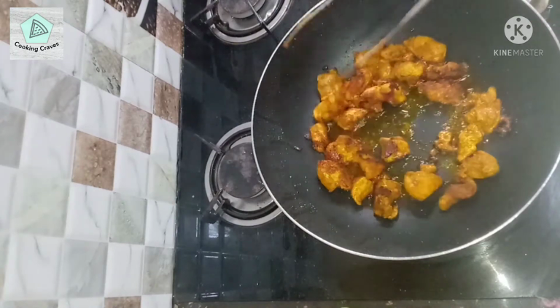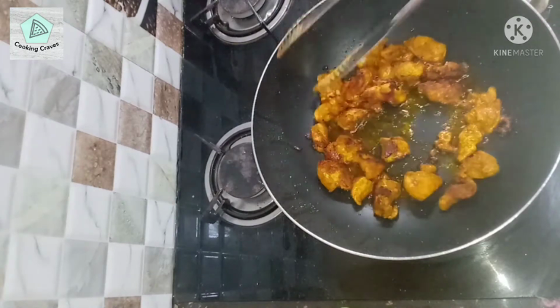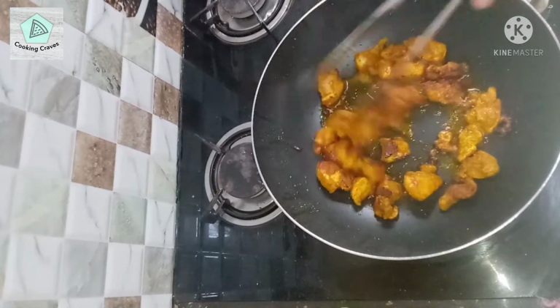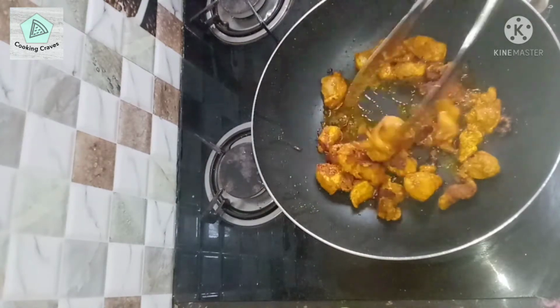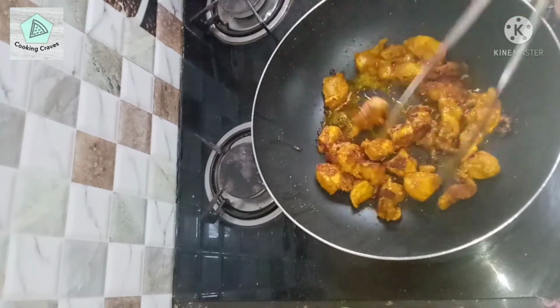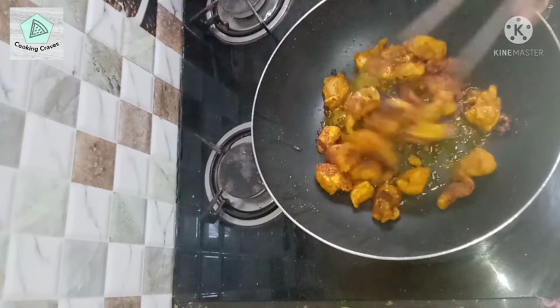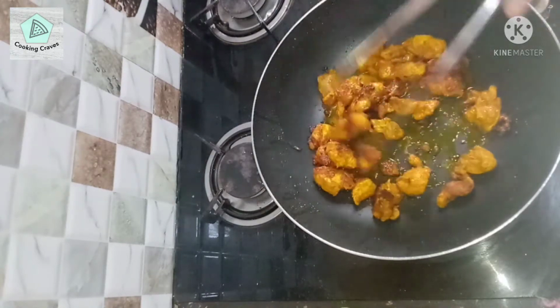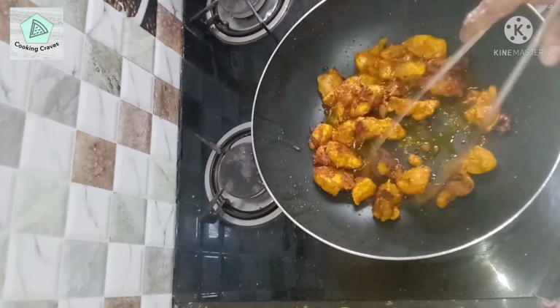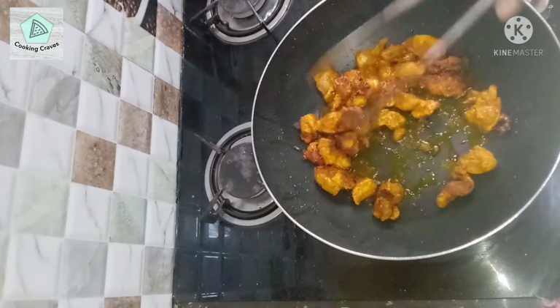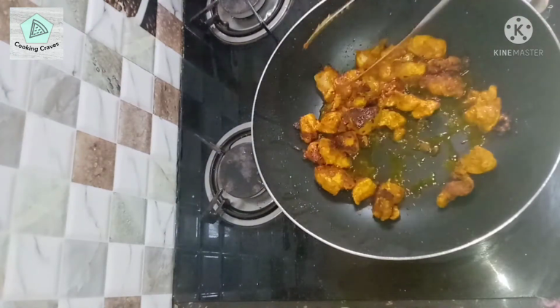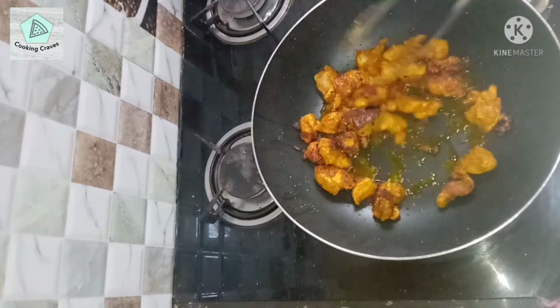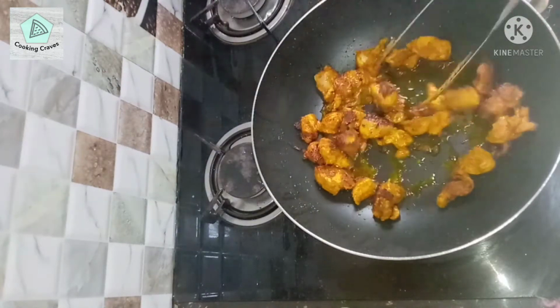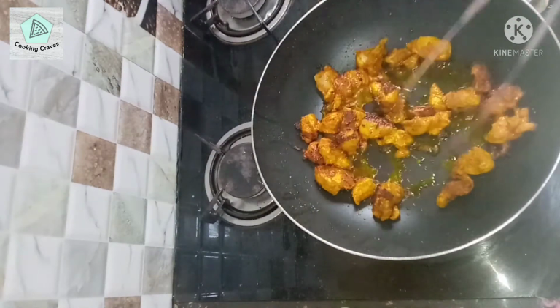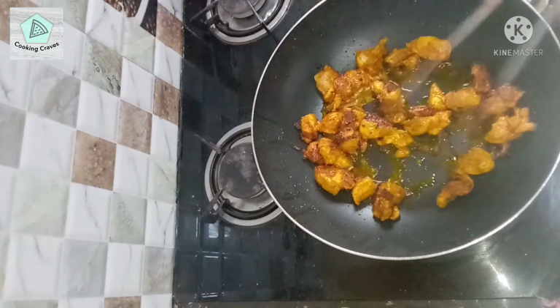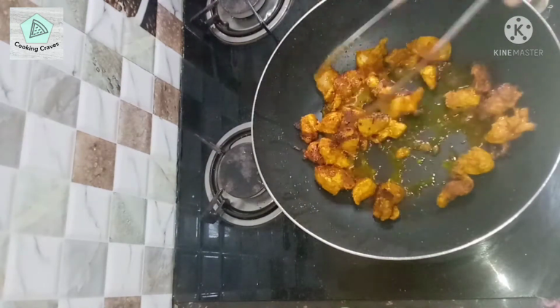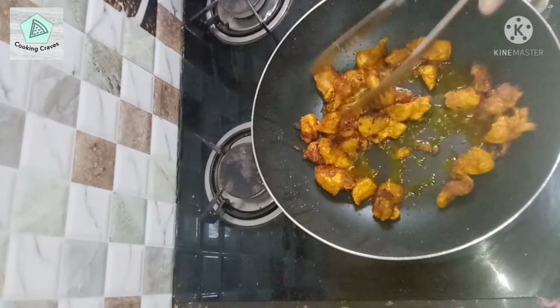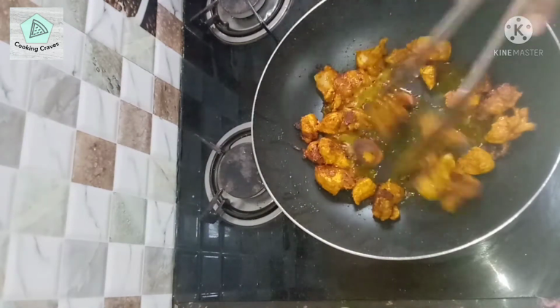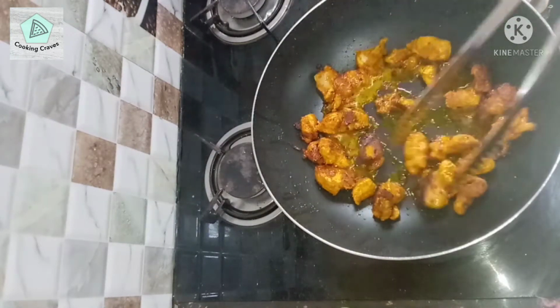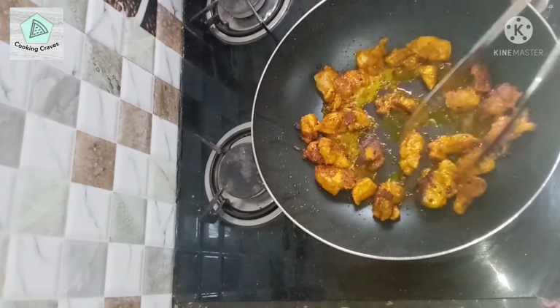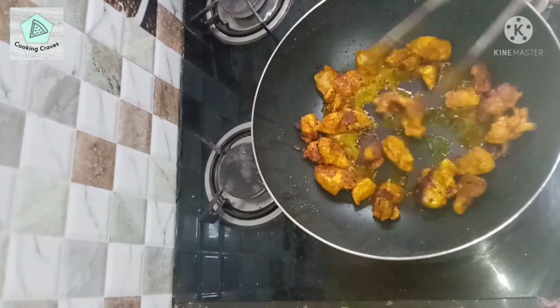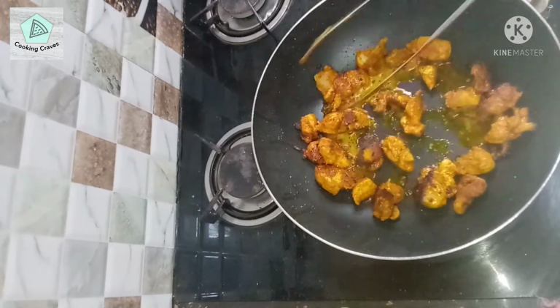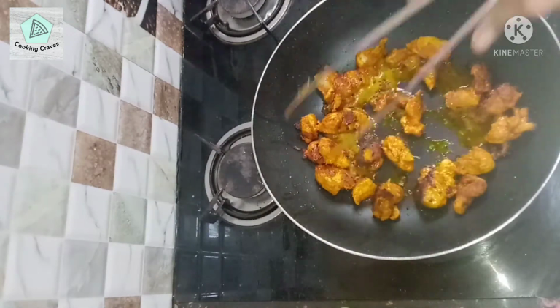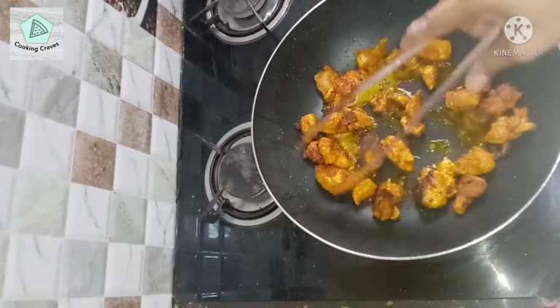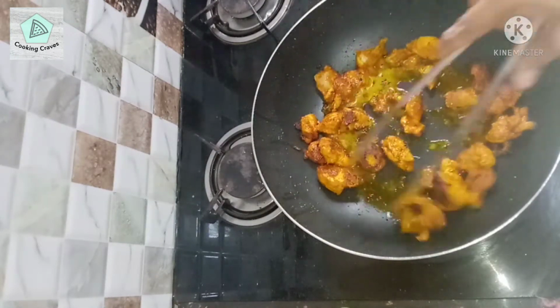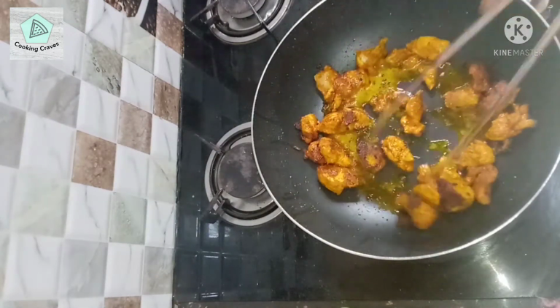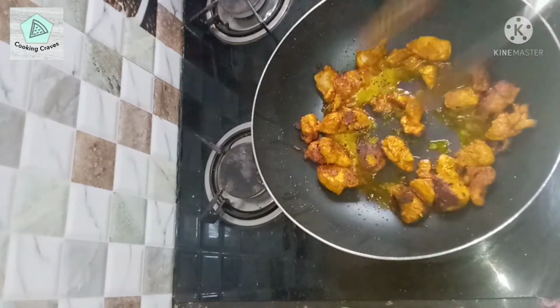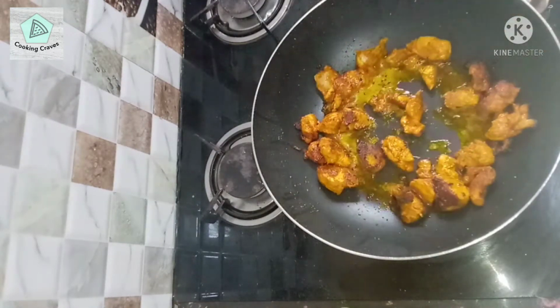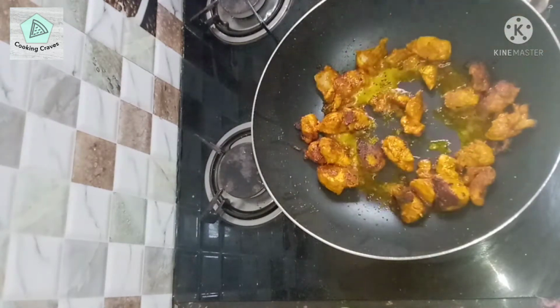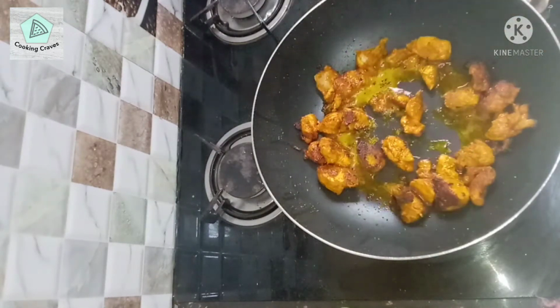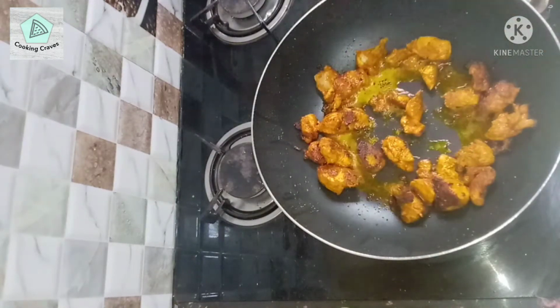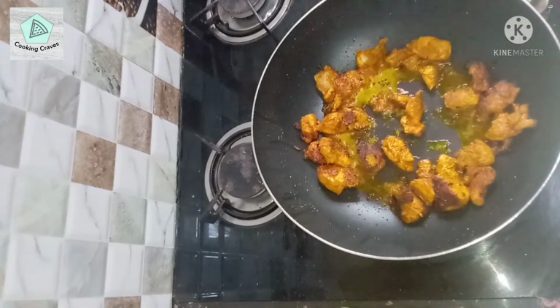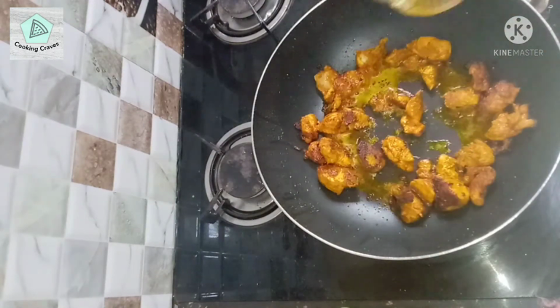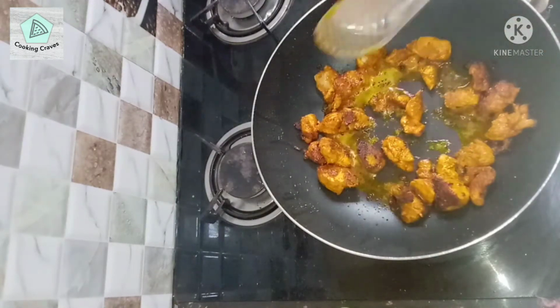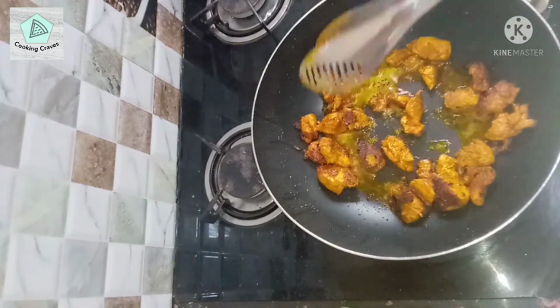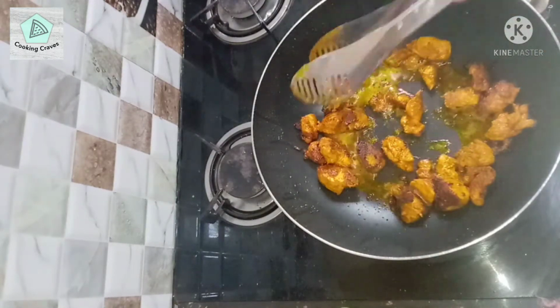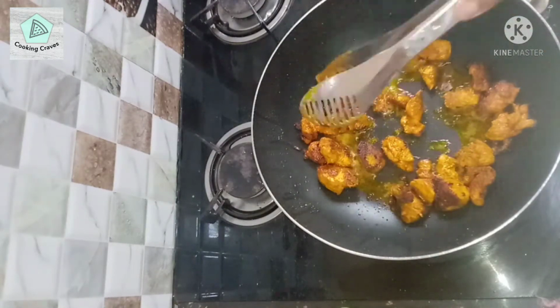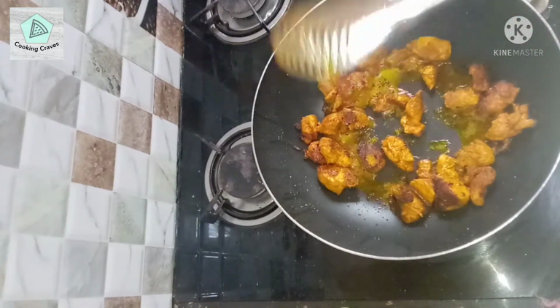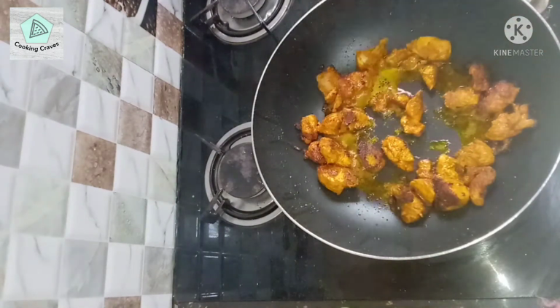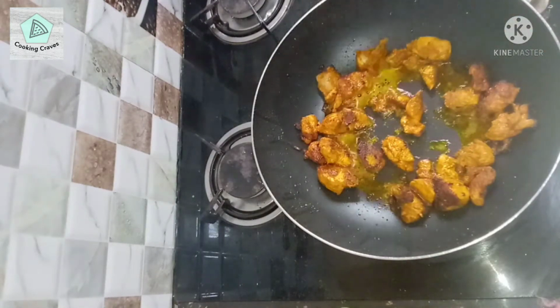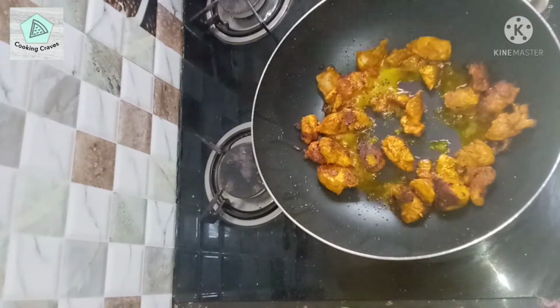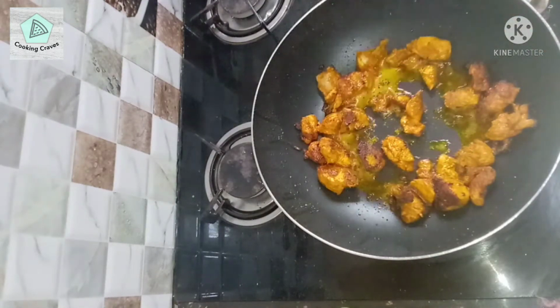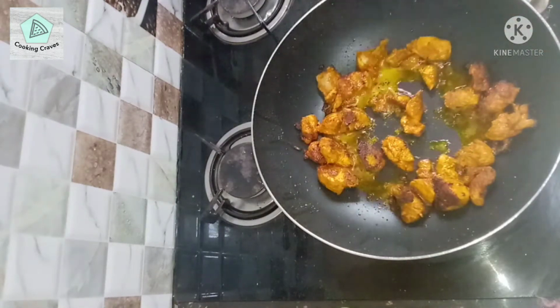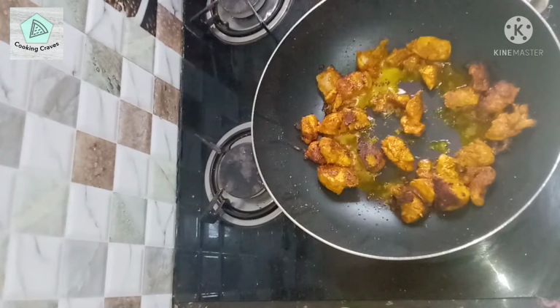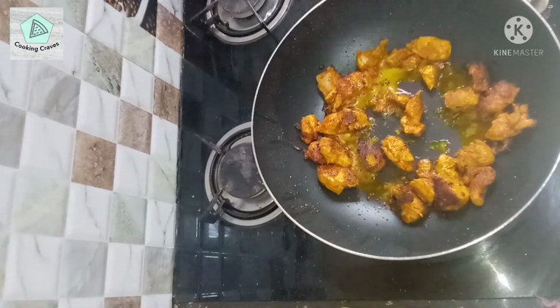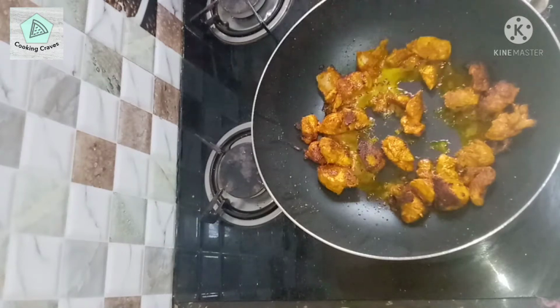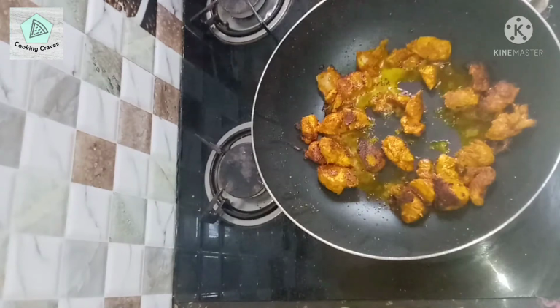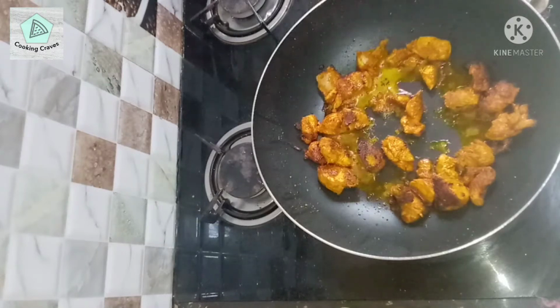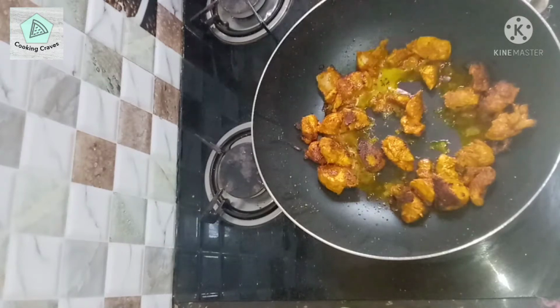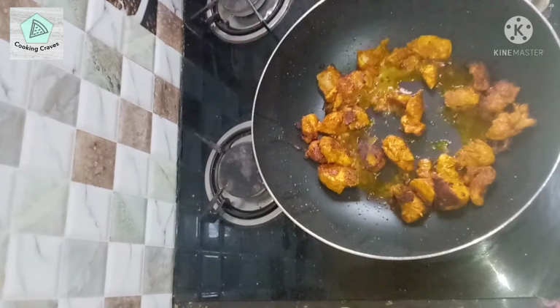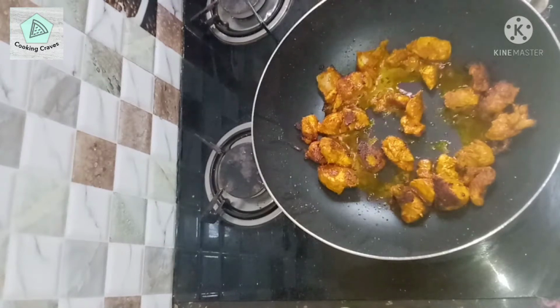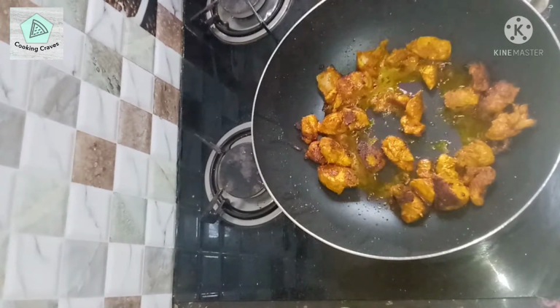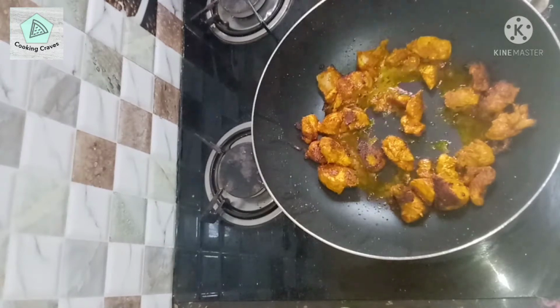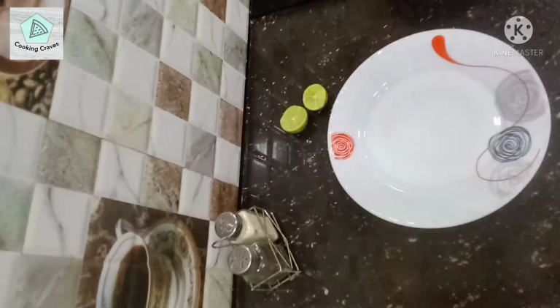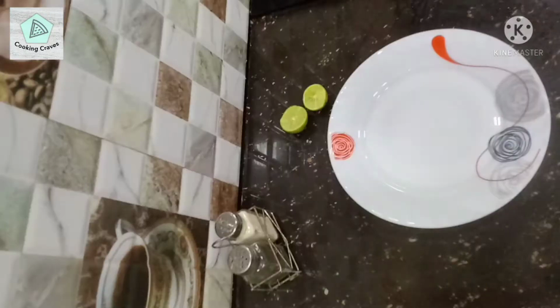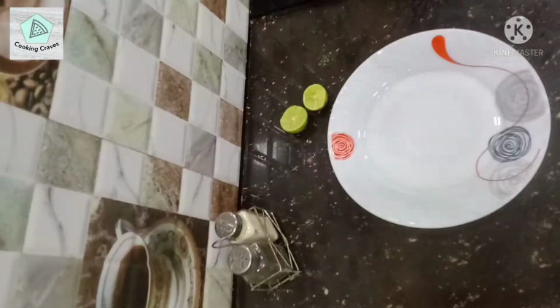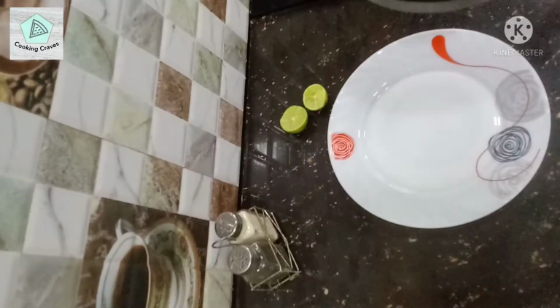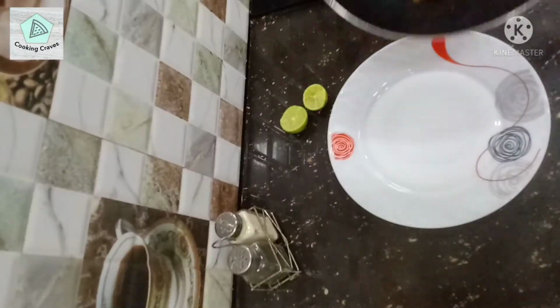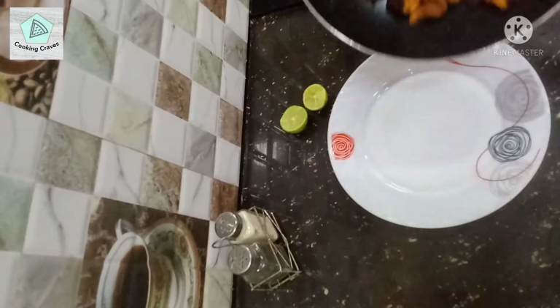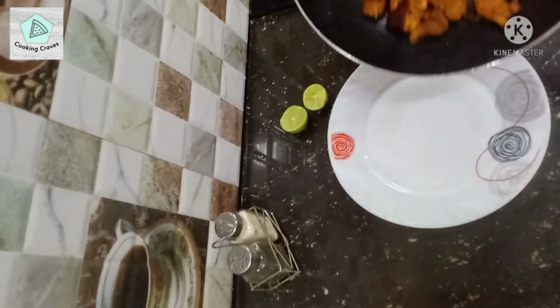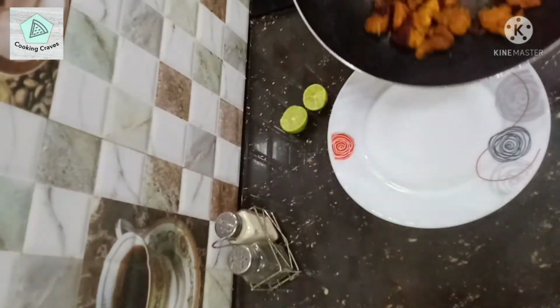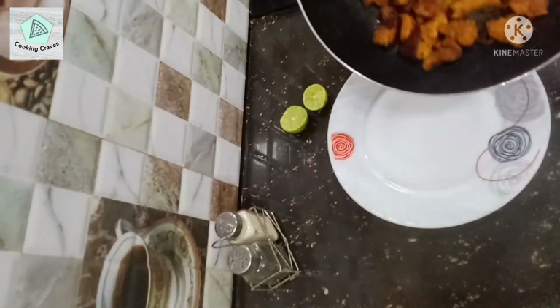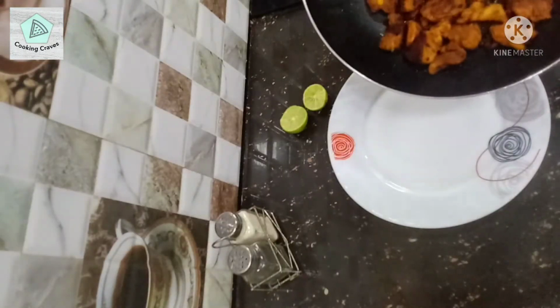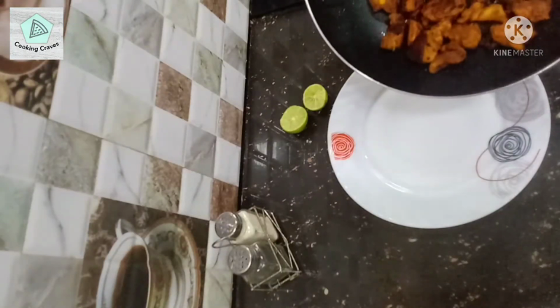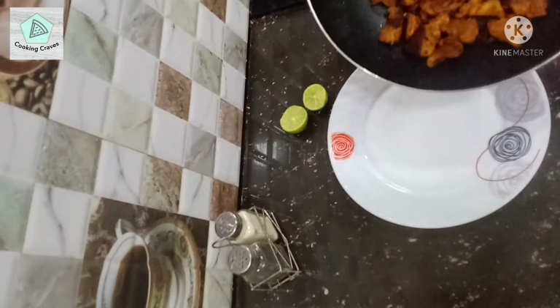After 20 minutes the chicken will be almost done. Turn off the flame and transfer the pieces to a dish.